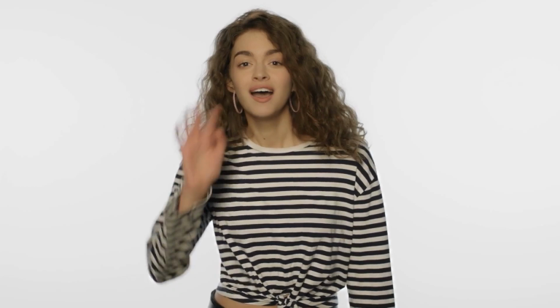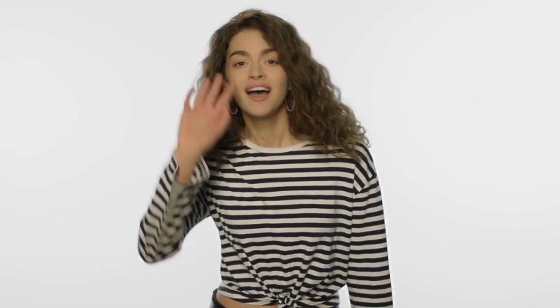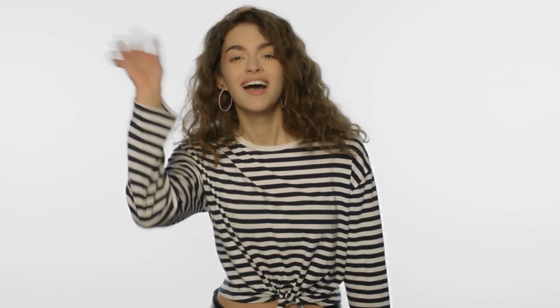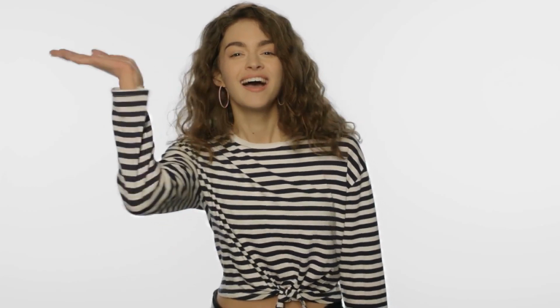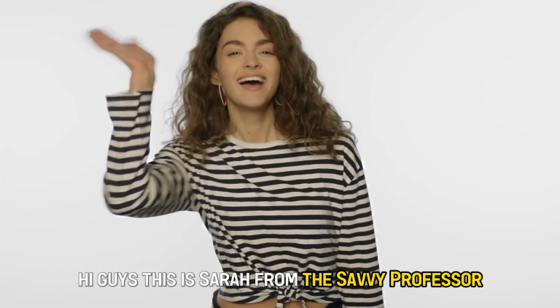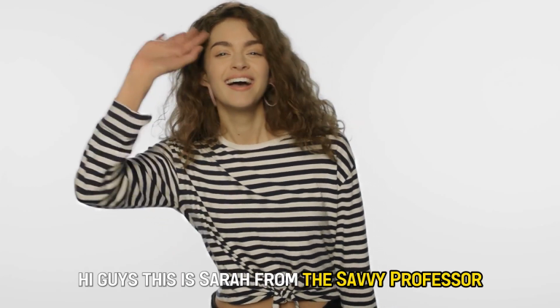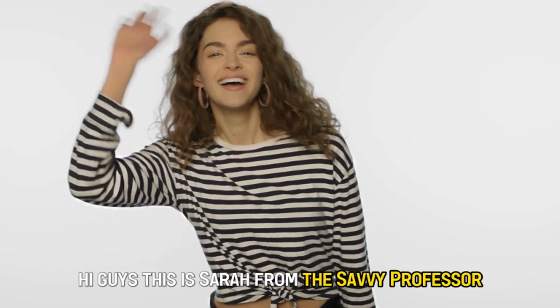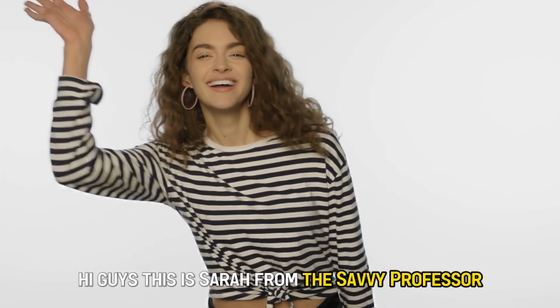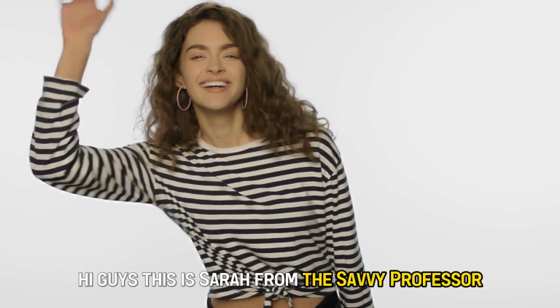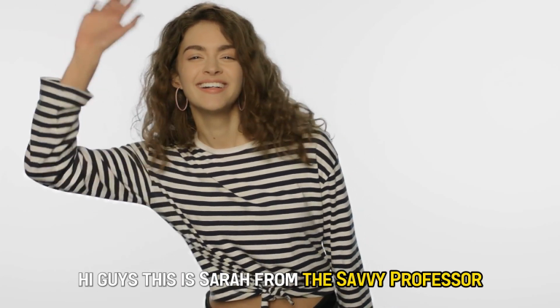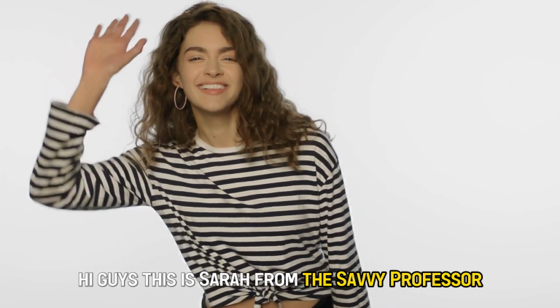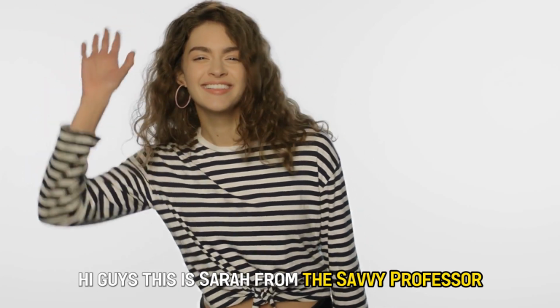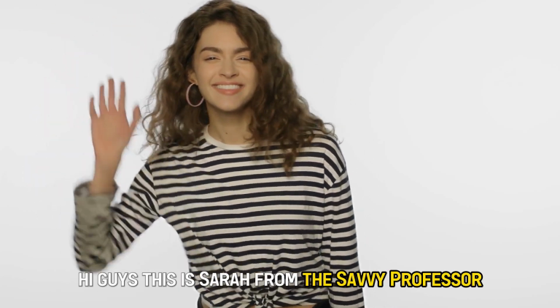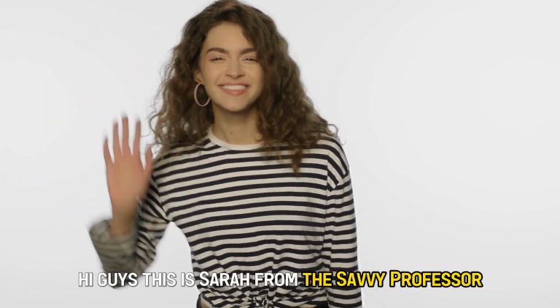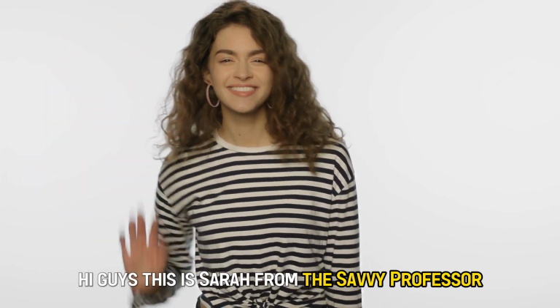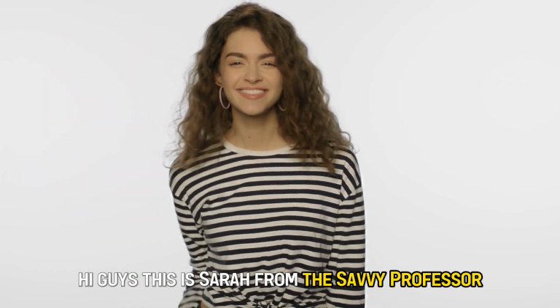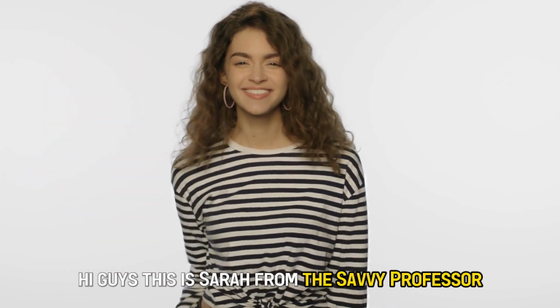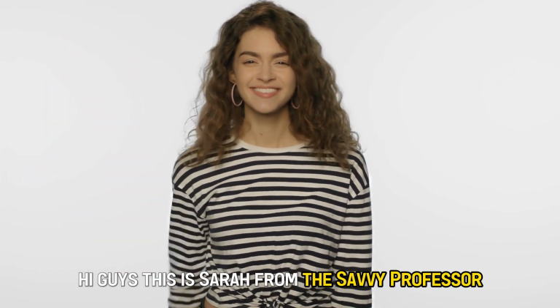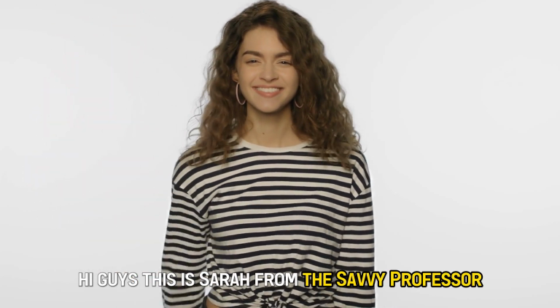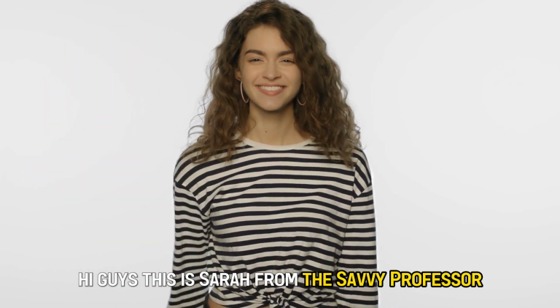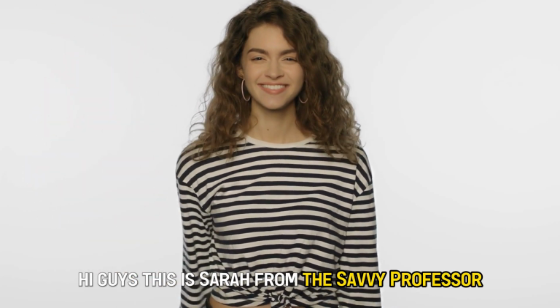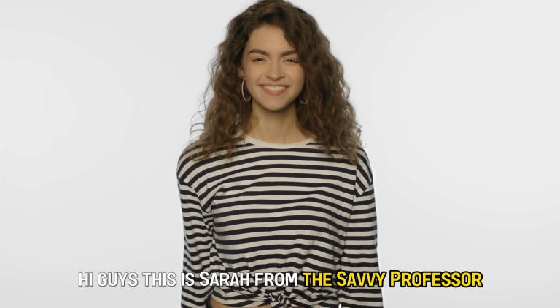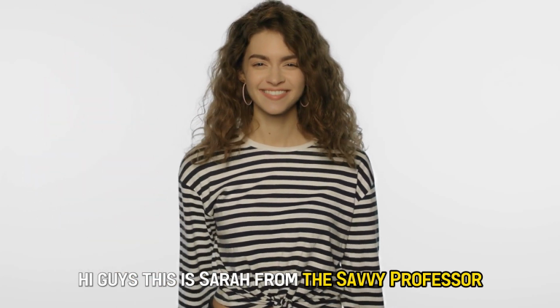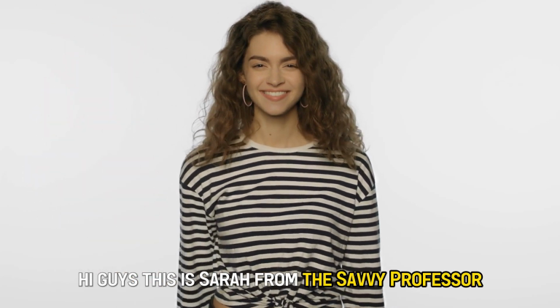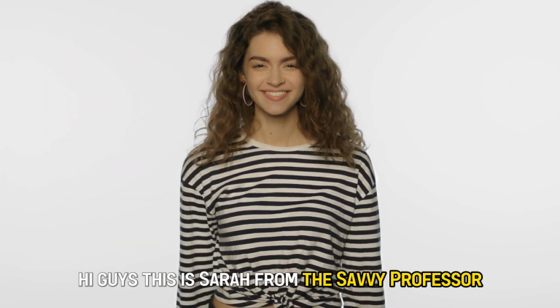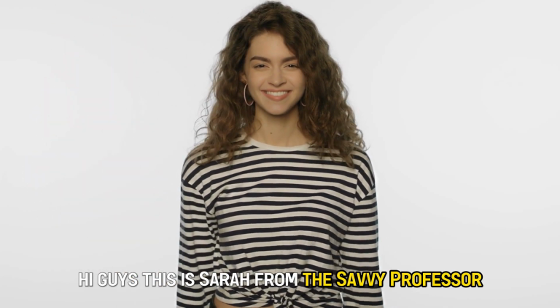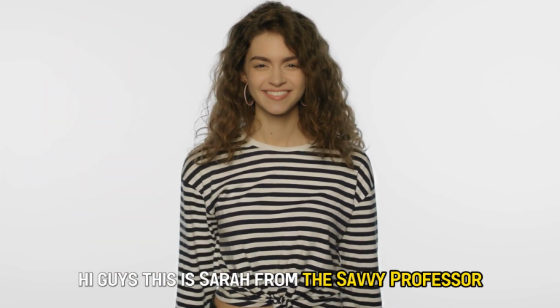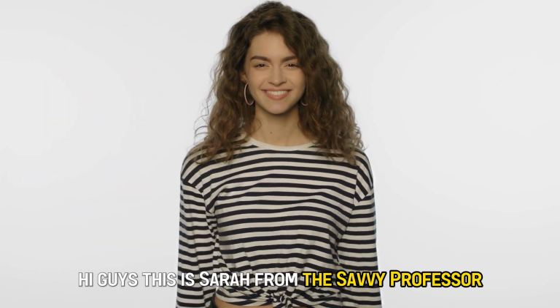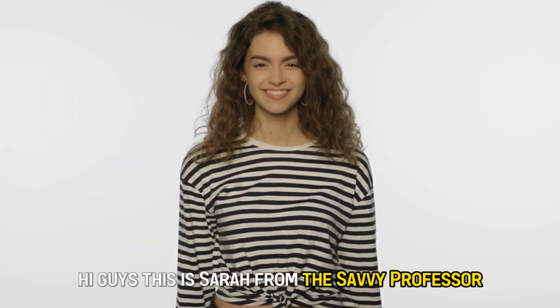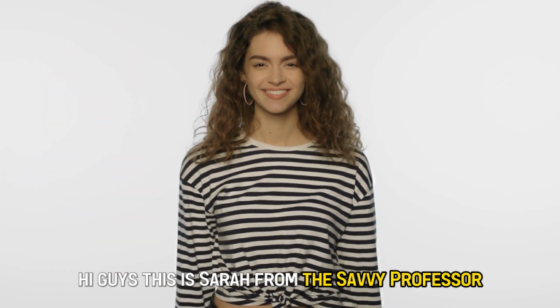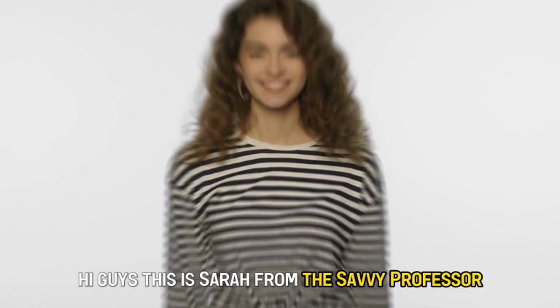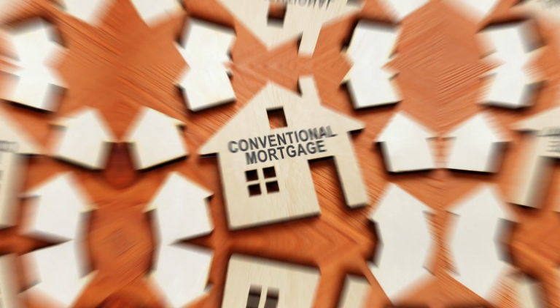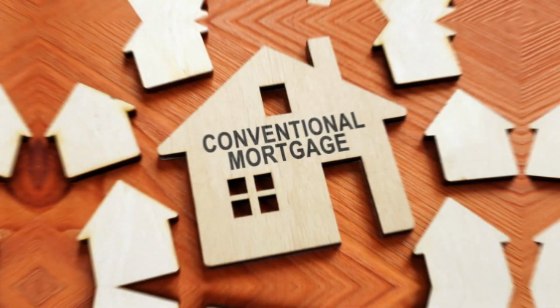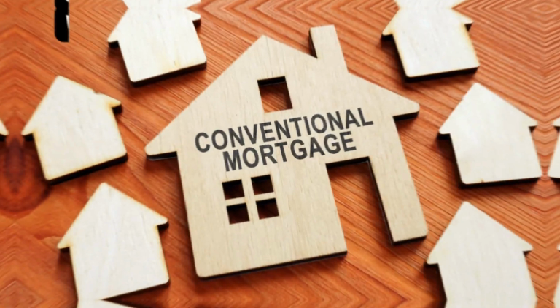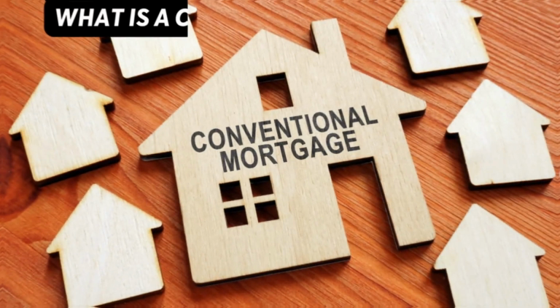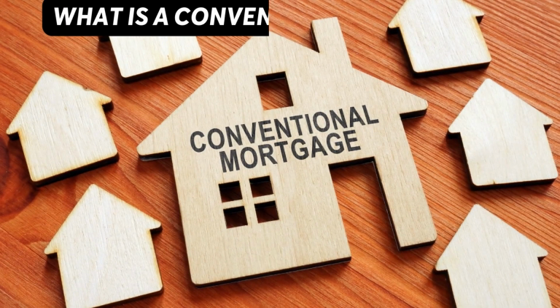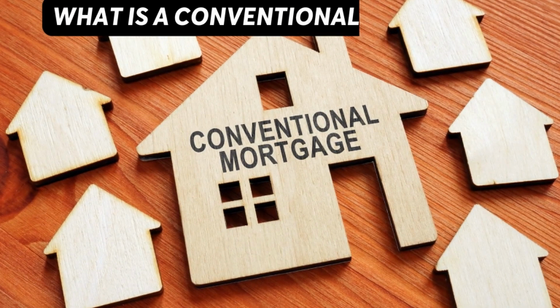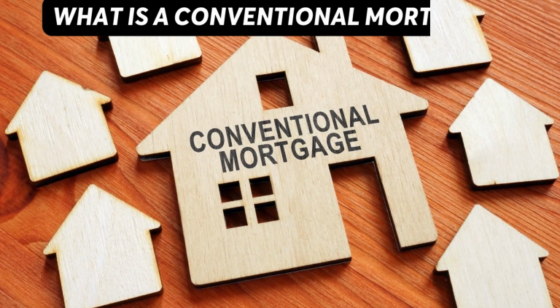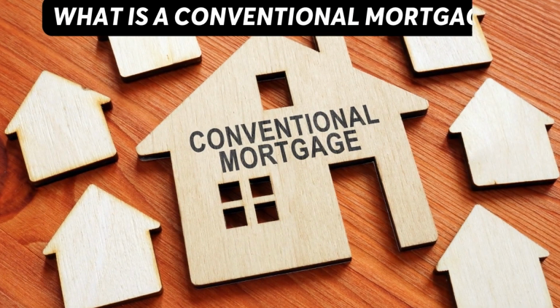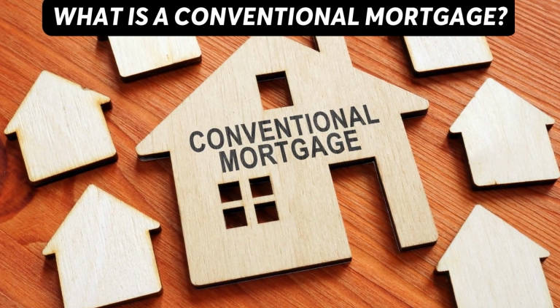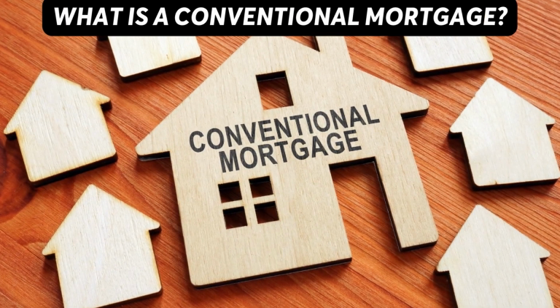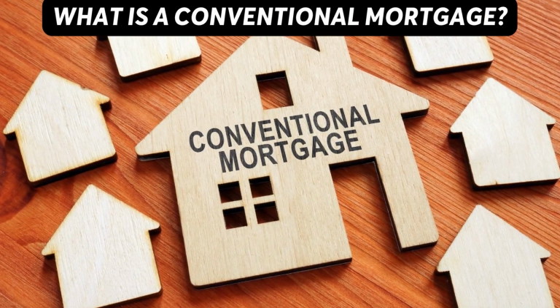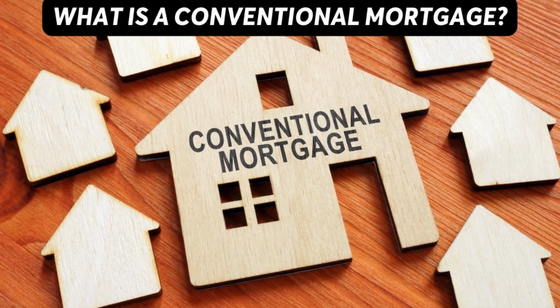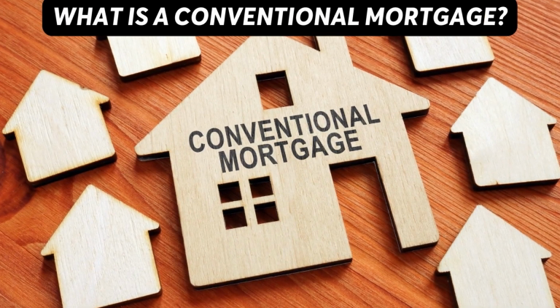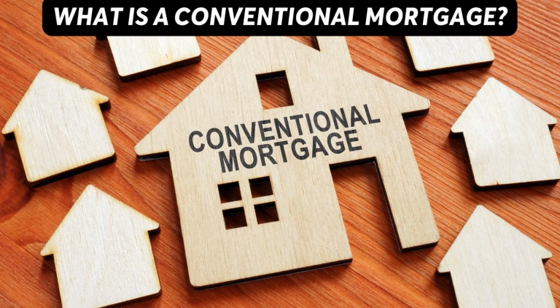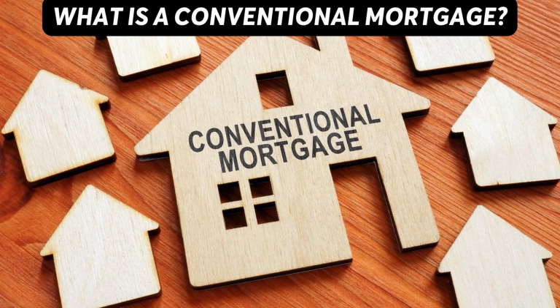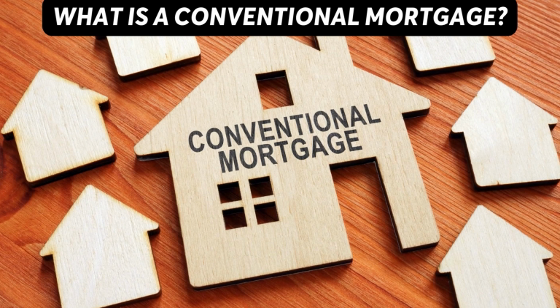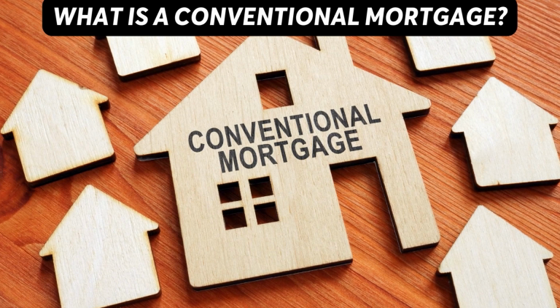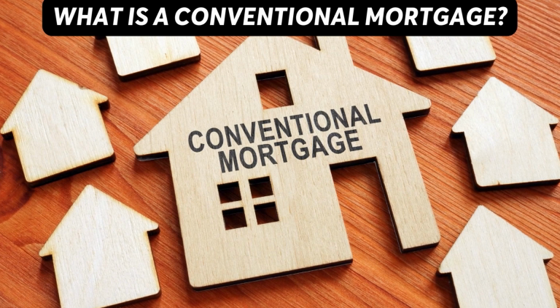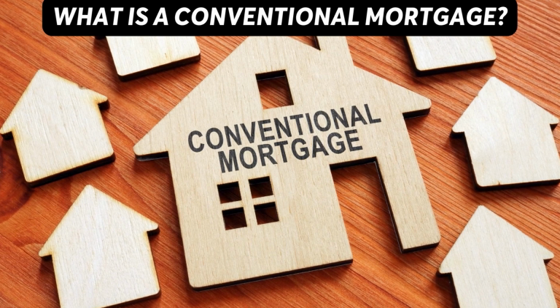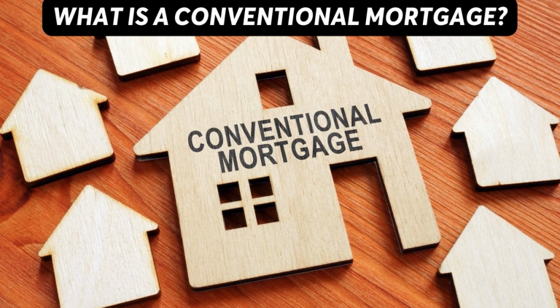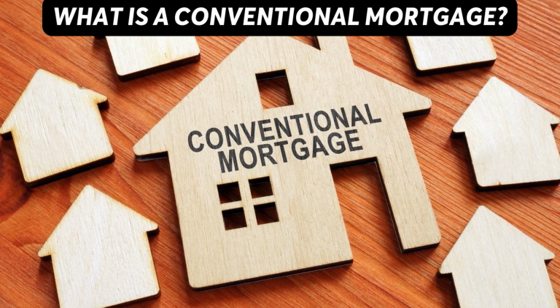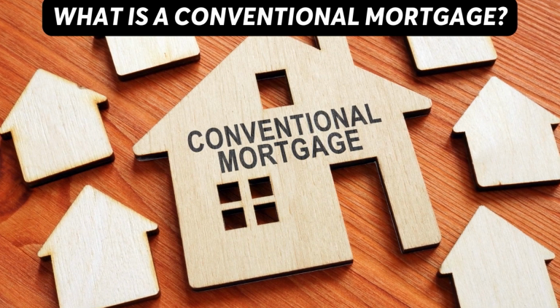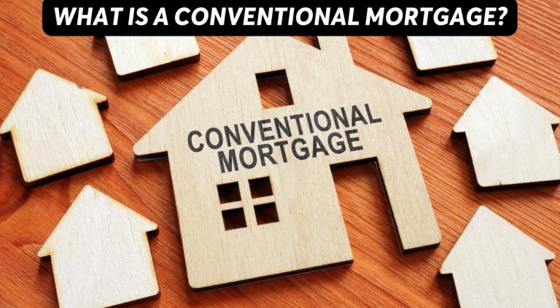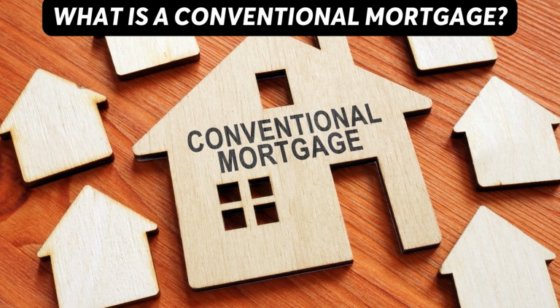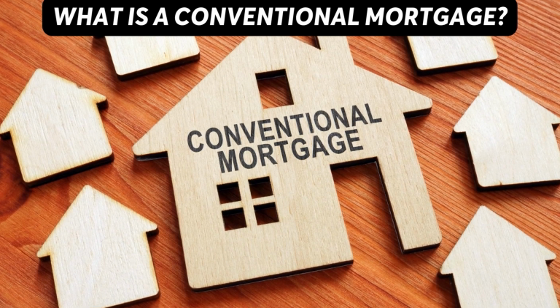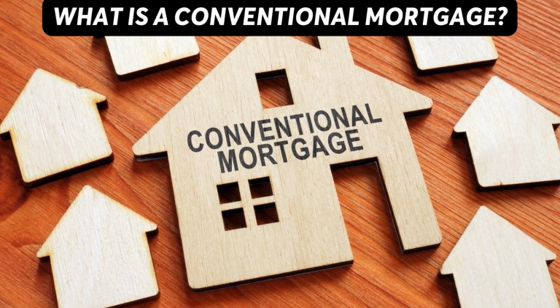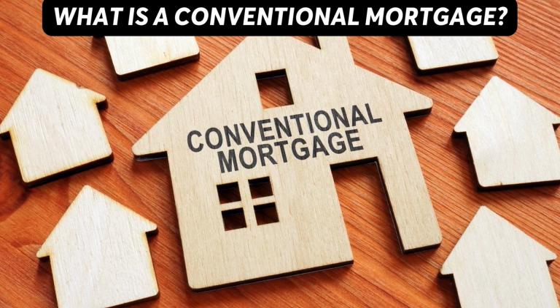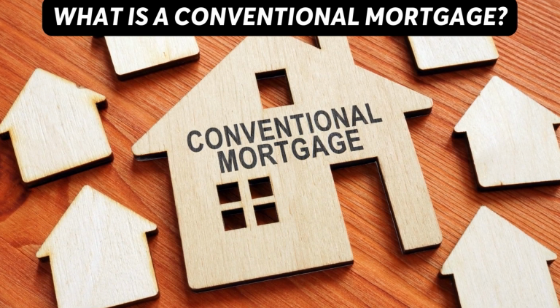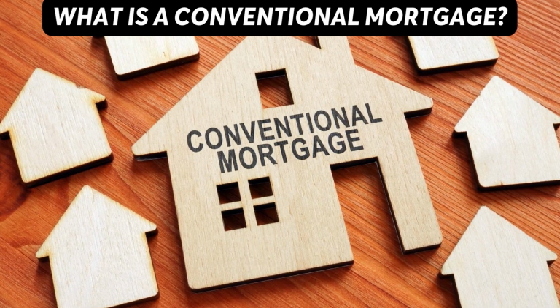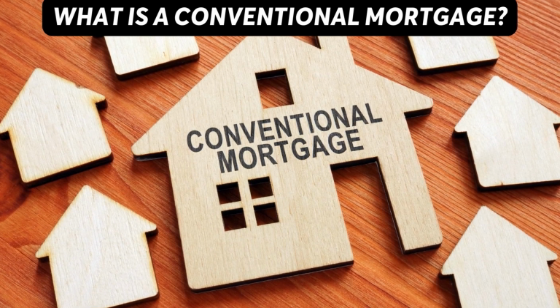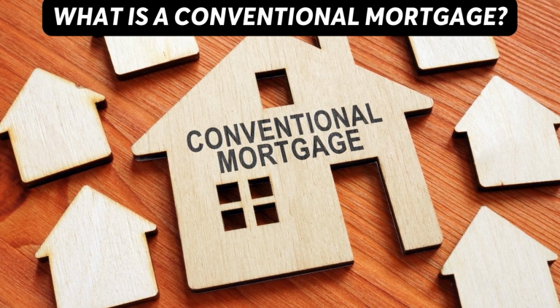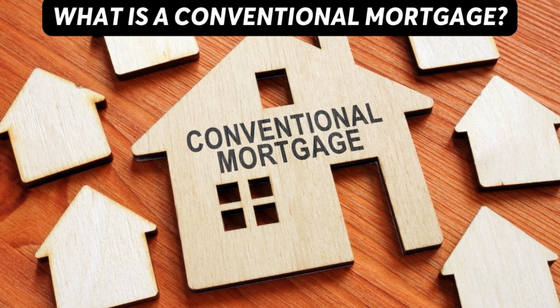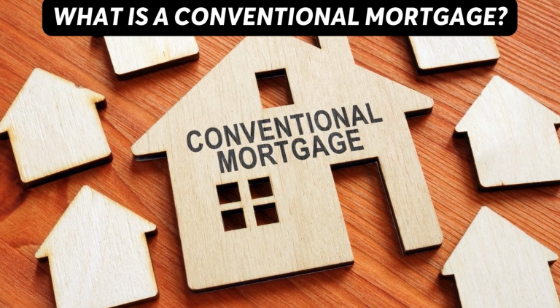Hi guys, this is Sarah from The Savvy Professor. Welcome to our video about what a conventional mortgage is.